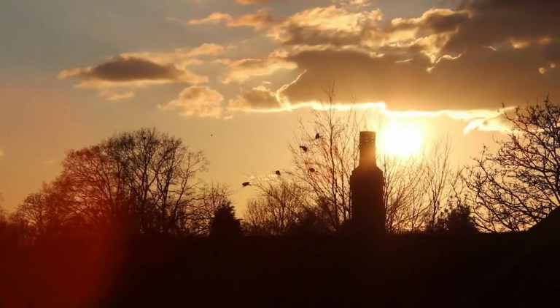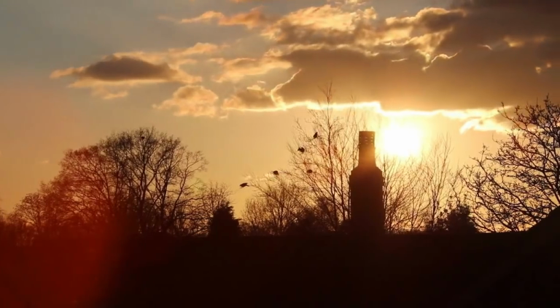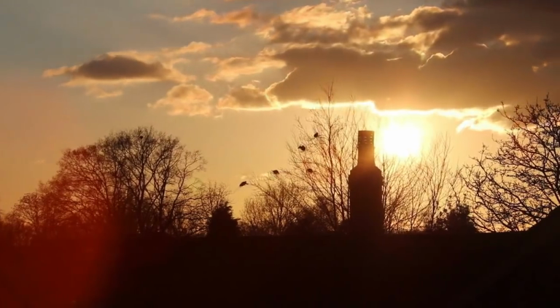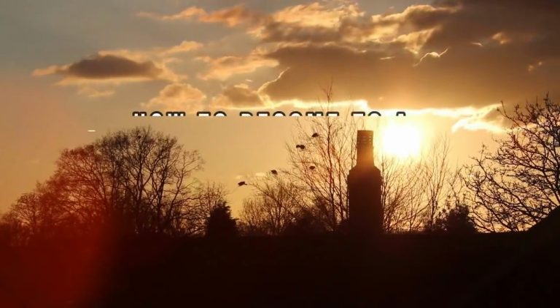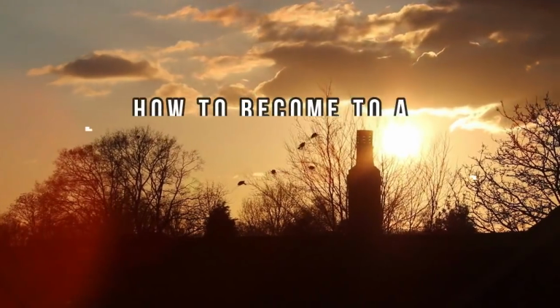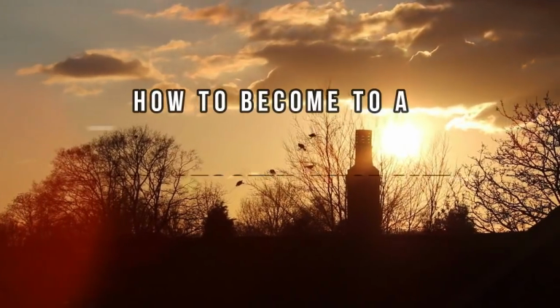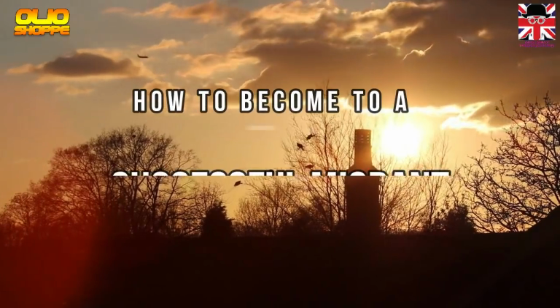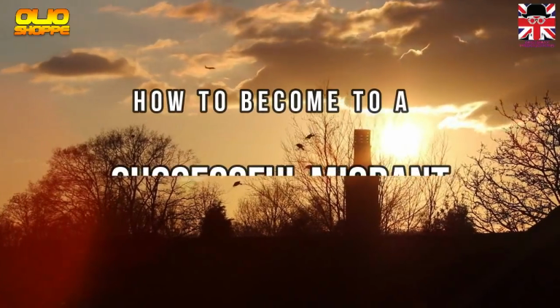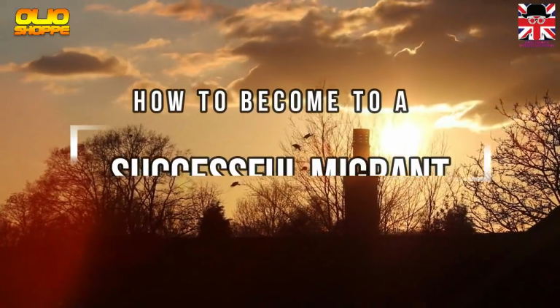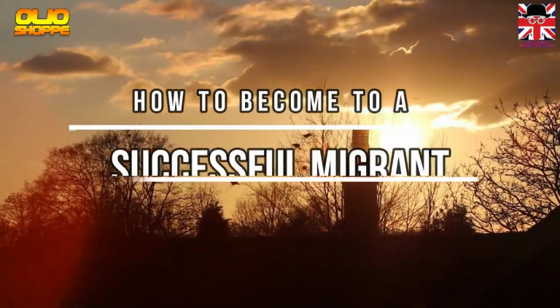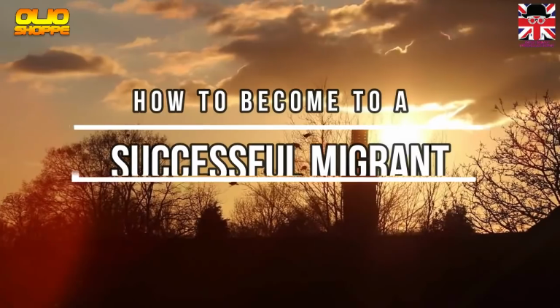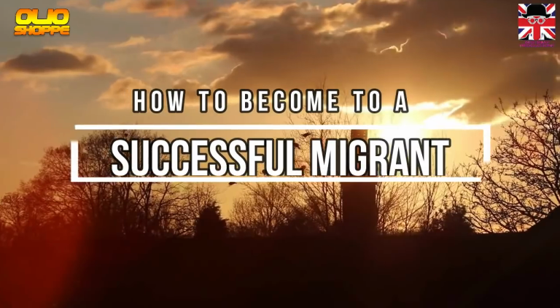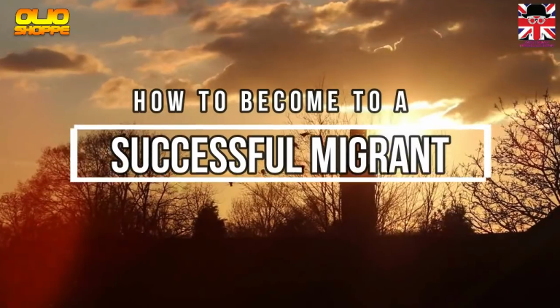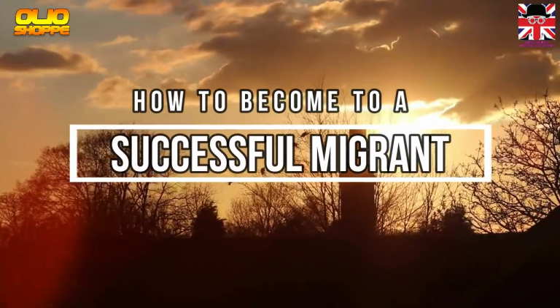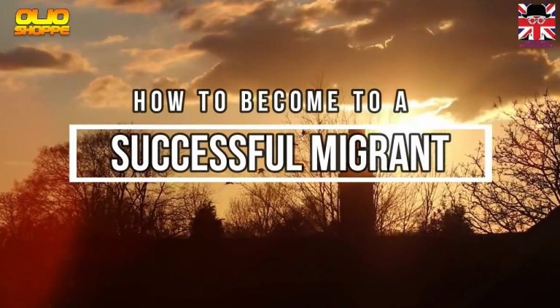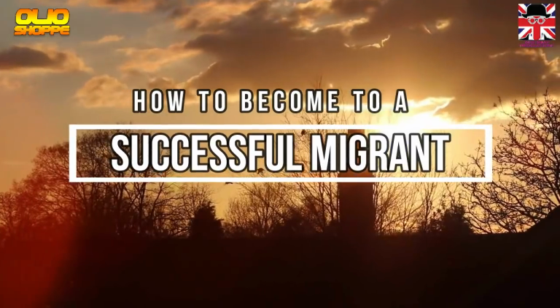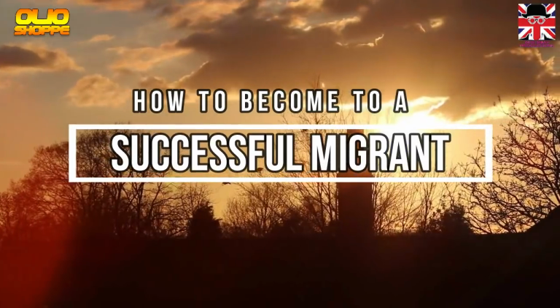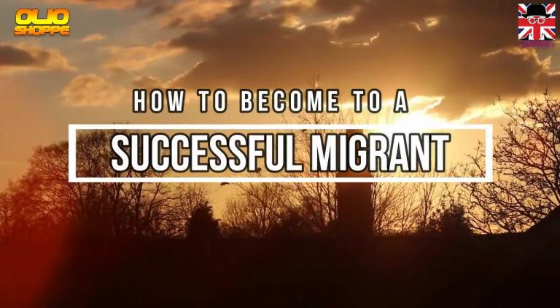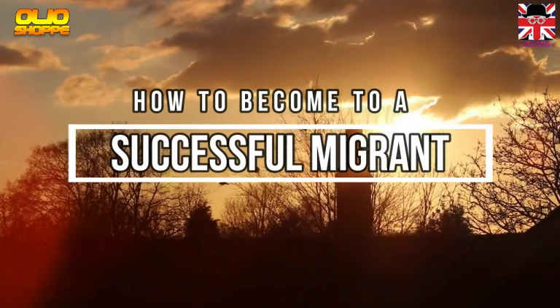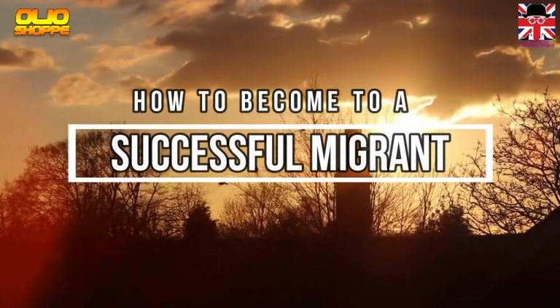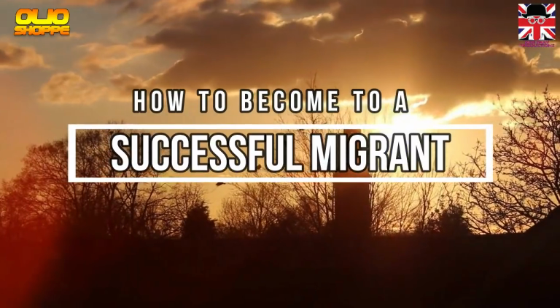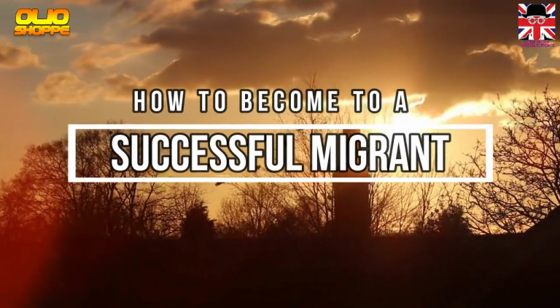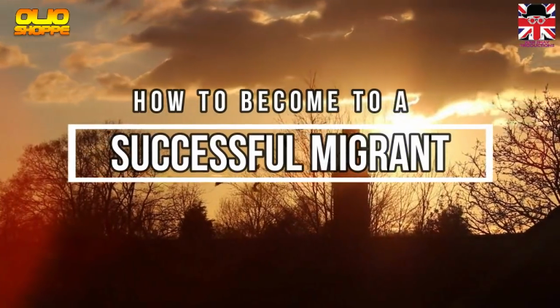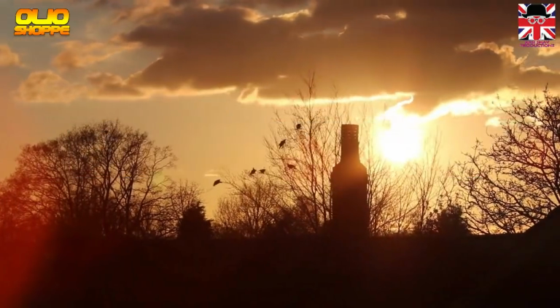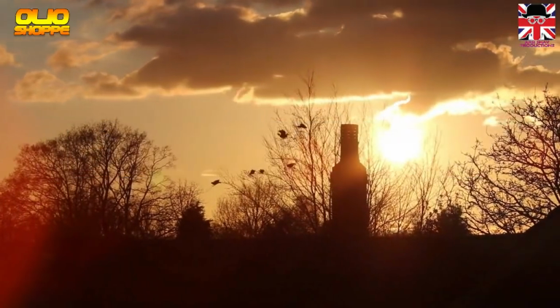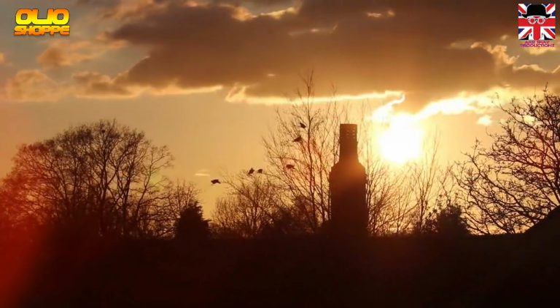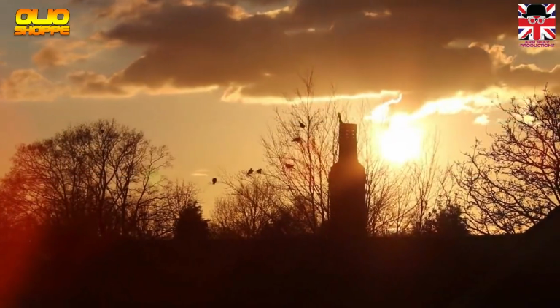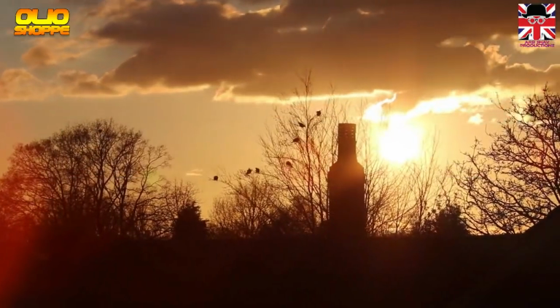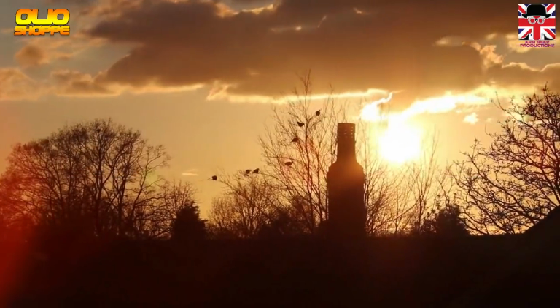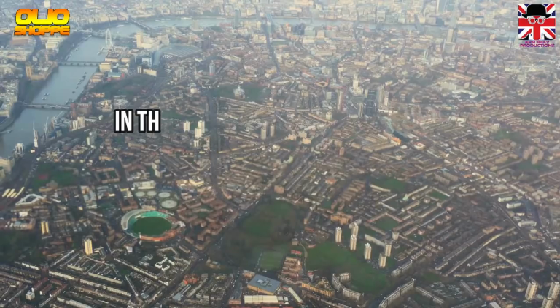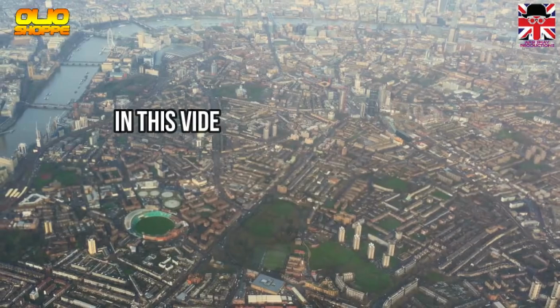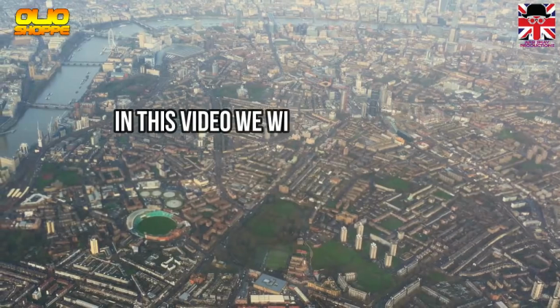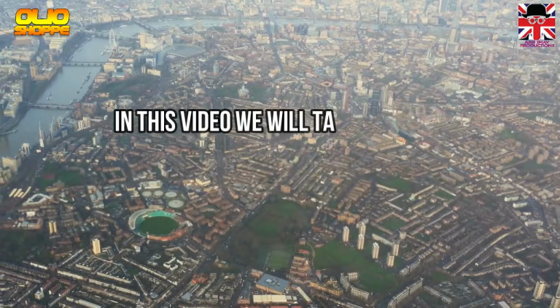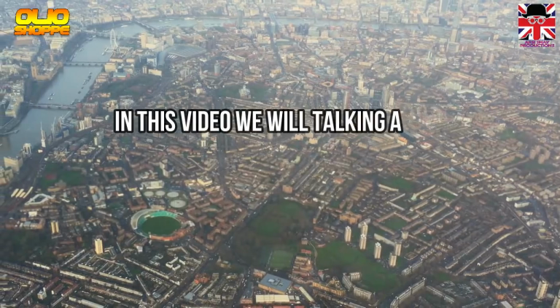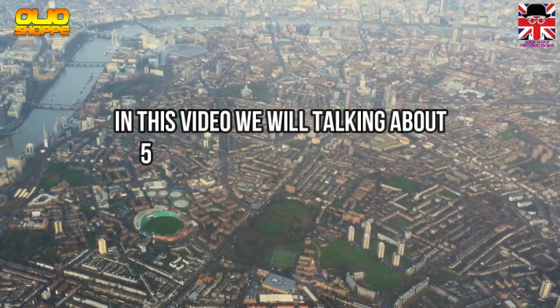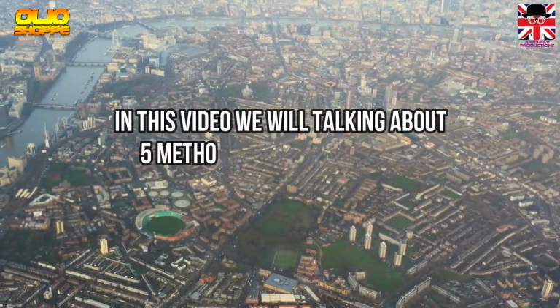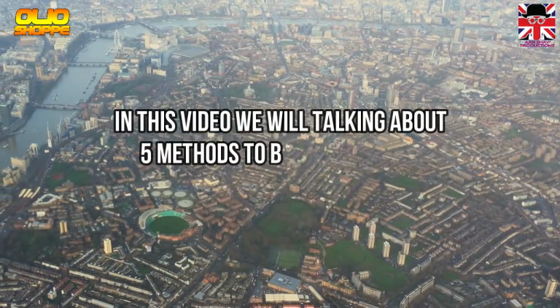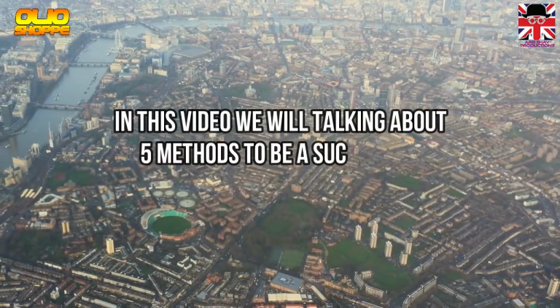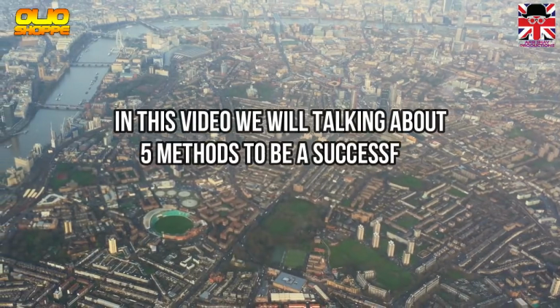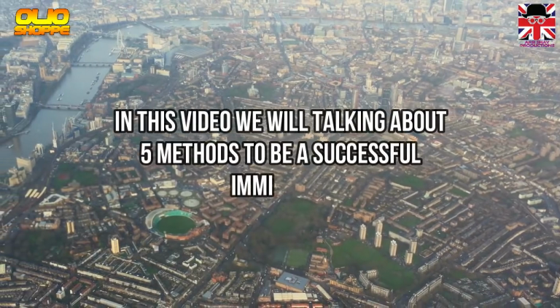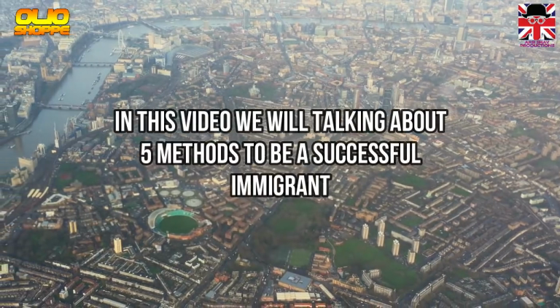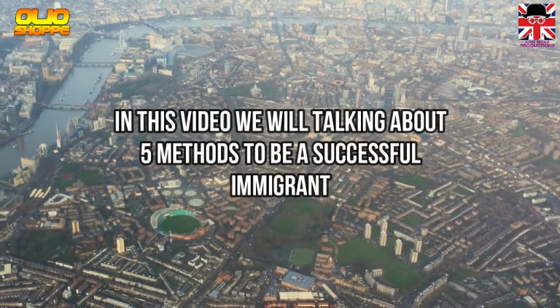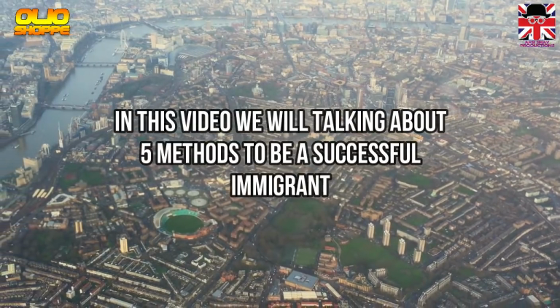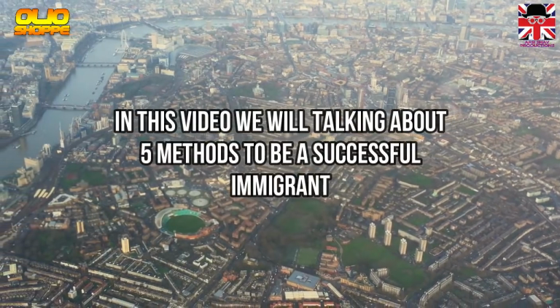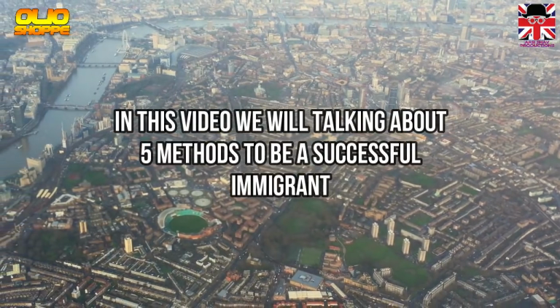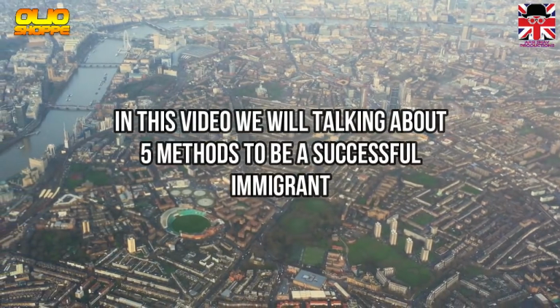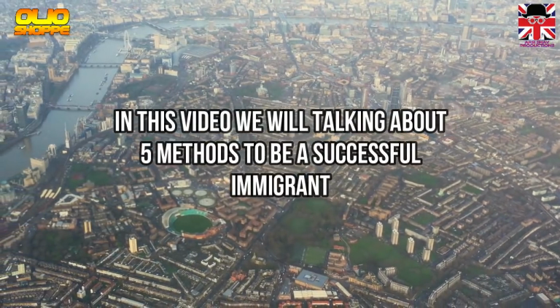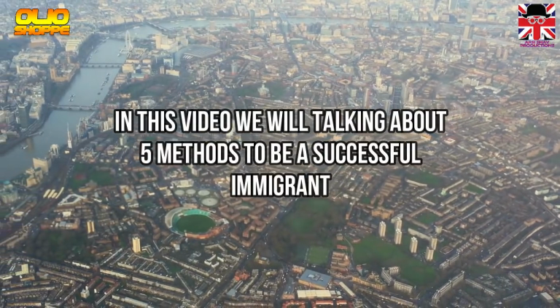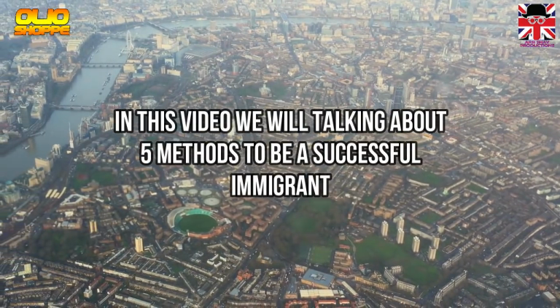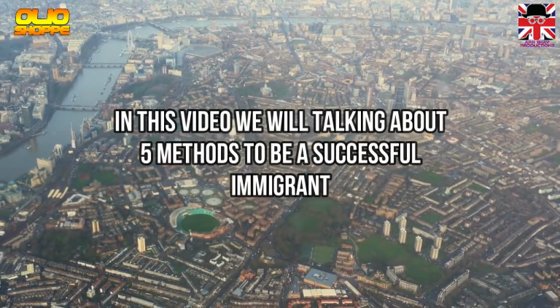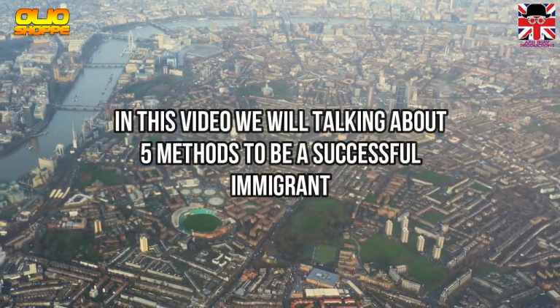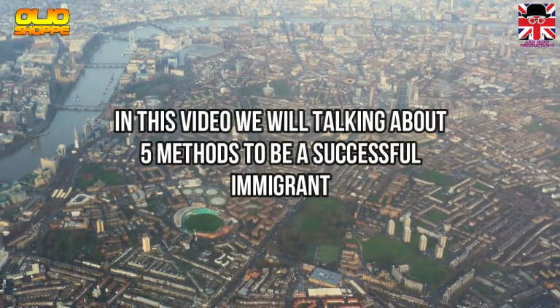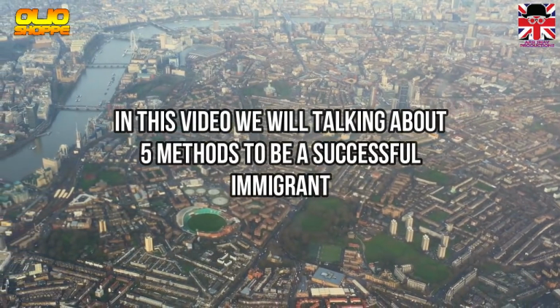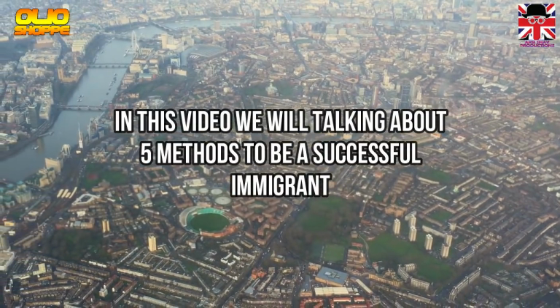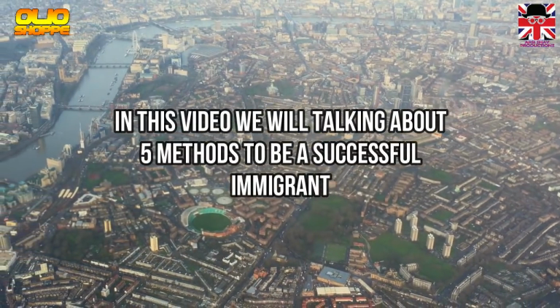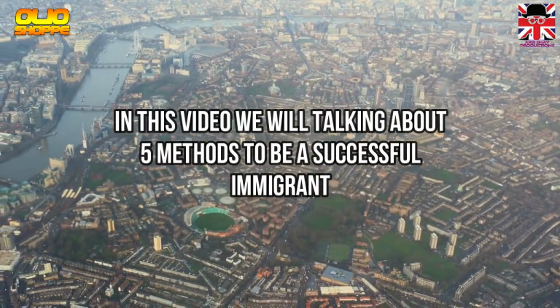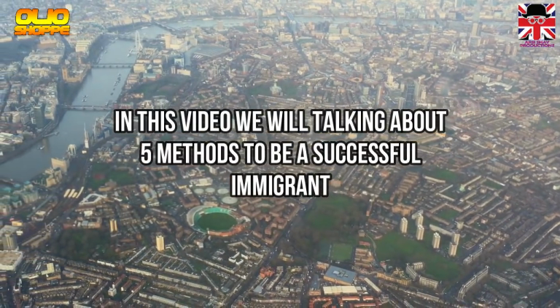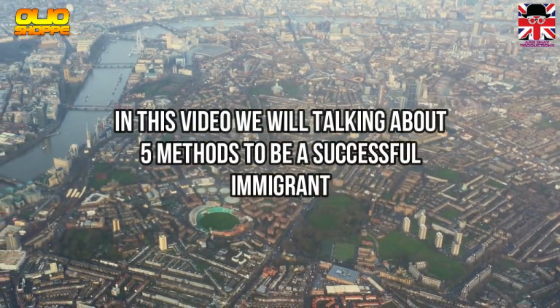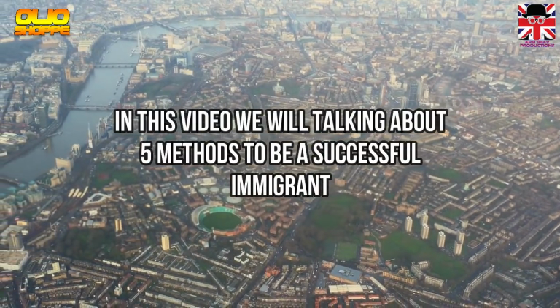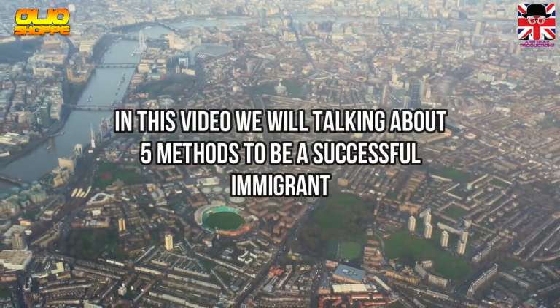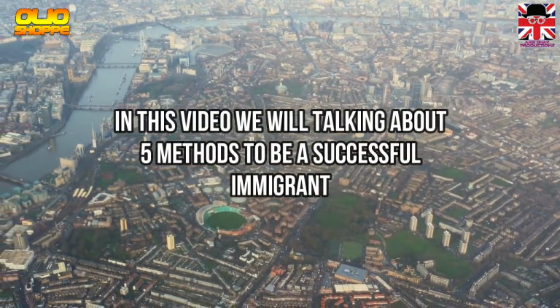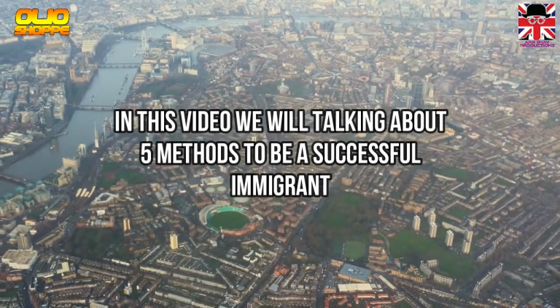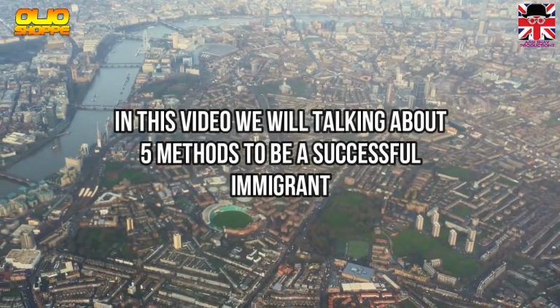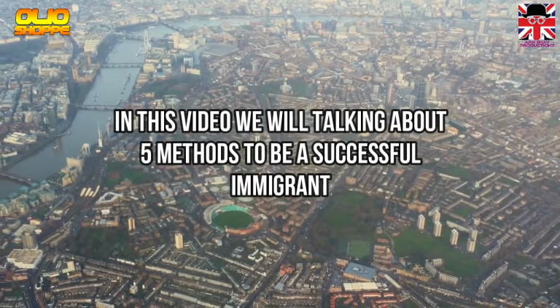How To Become A Successful Migrant. In this video, we will be talking about 5 methods to be a successful immigrant.